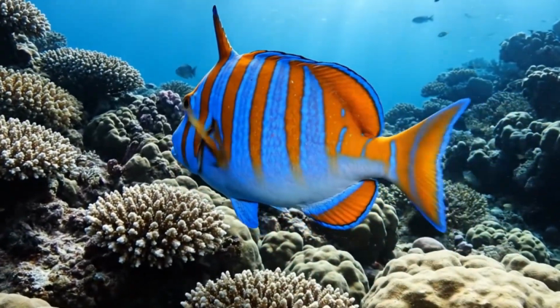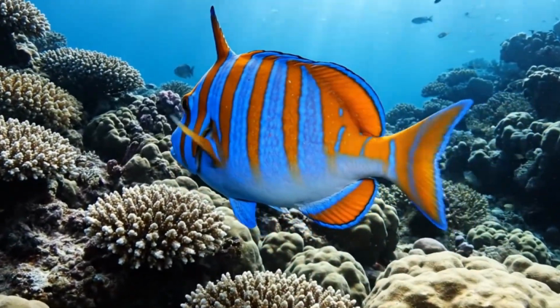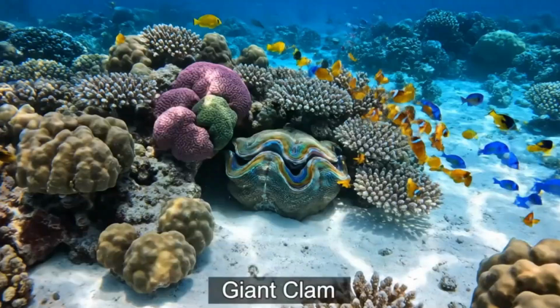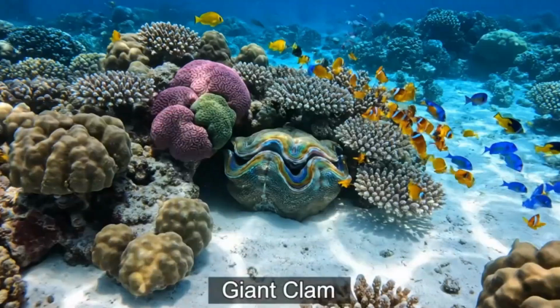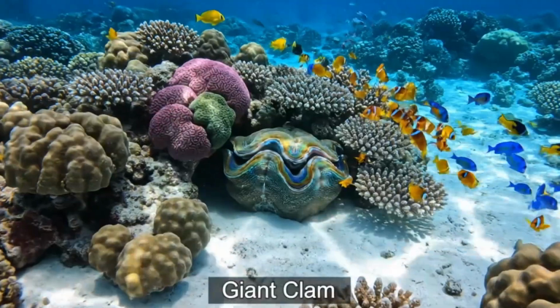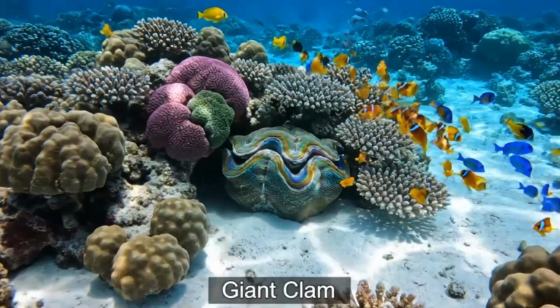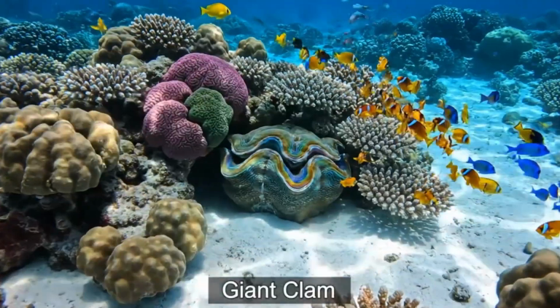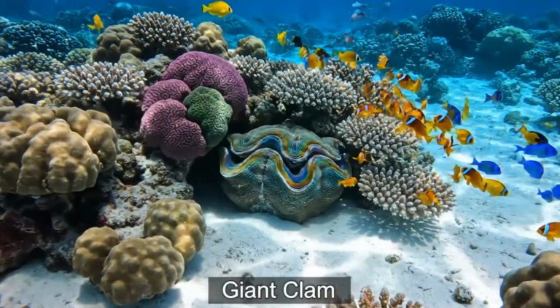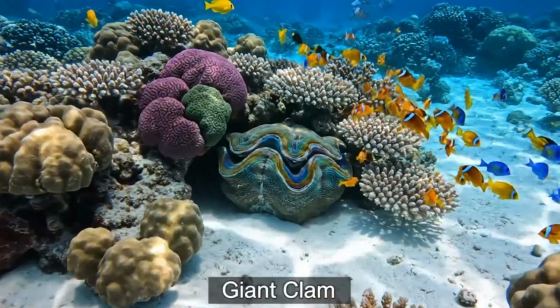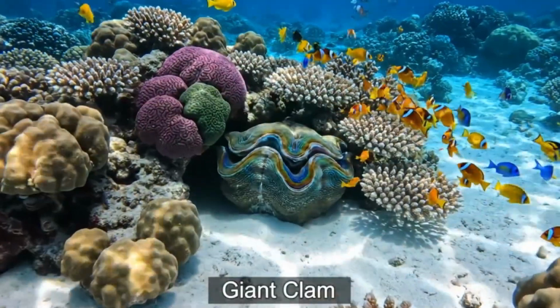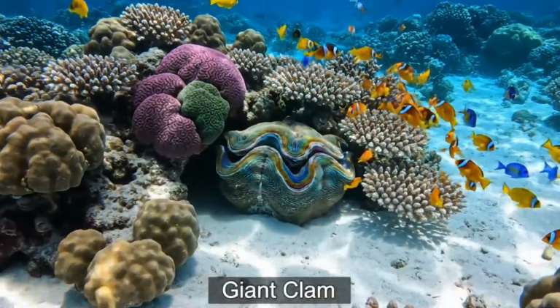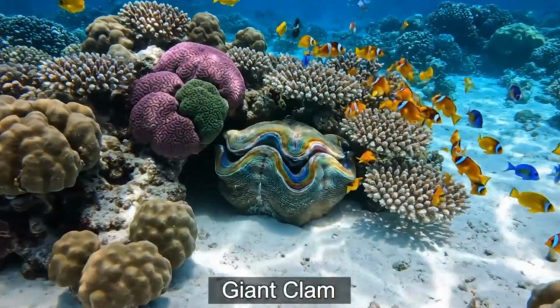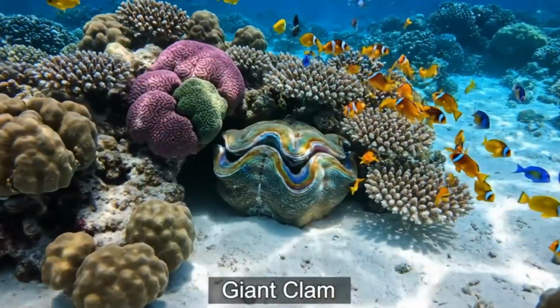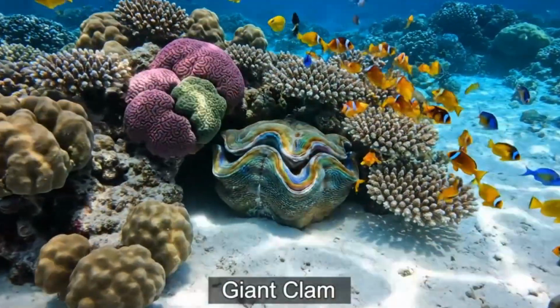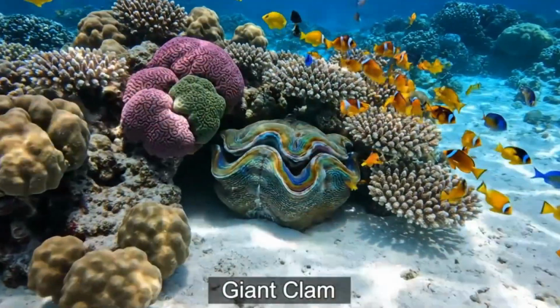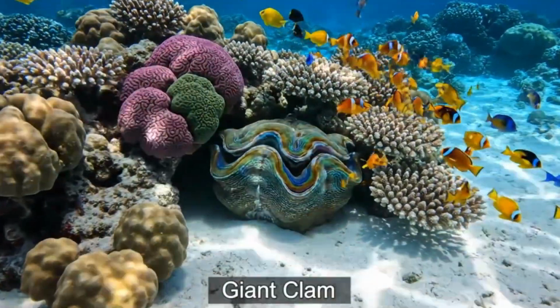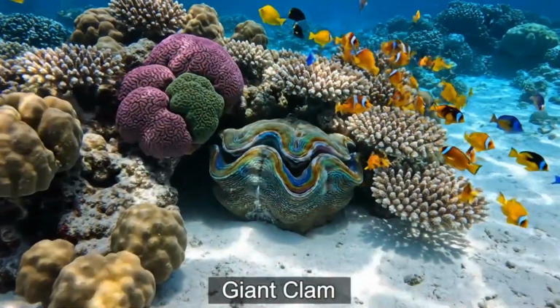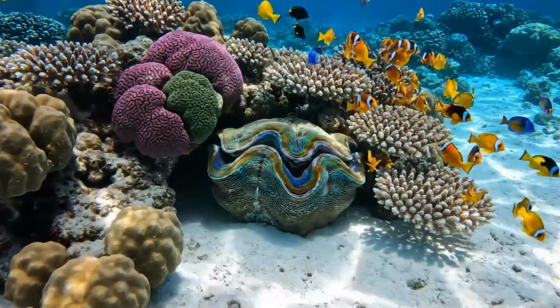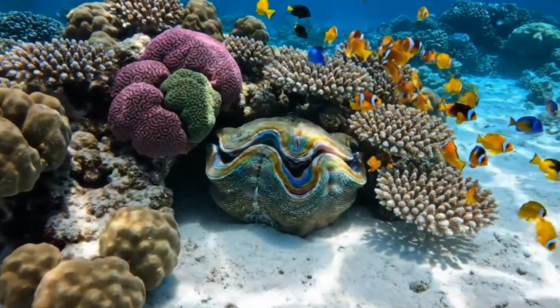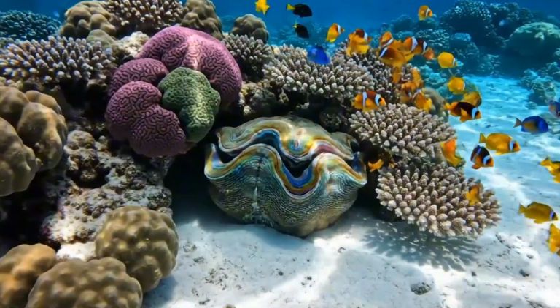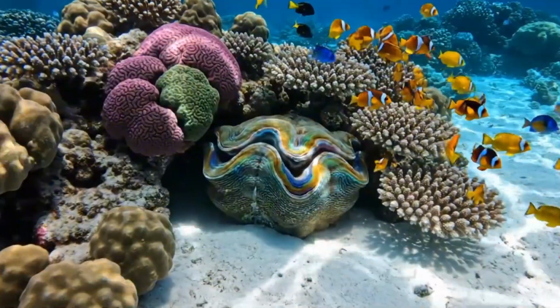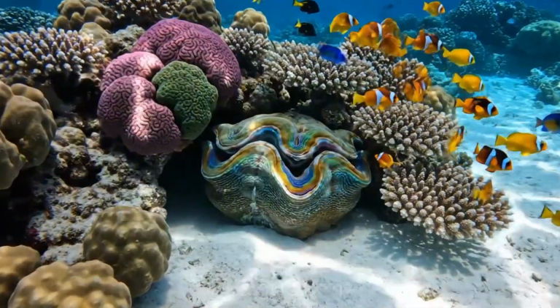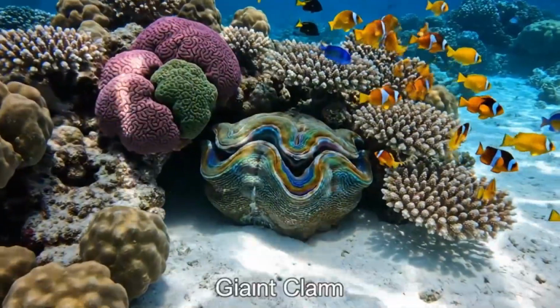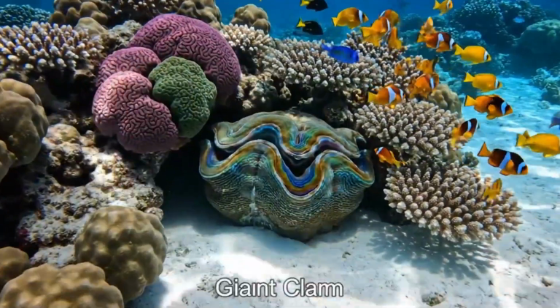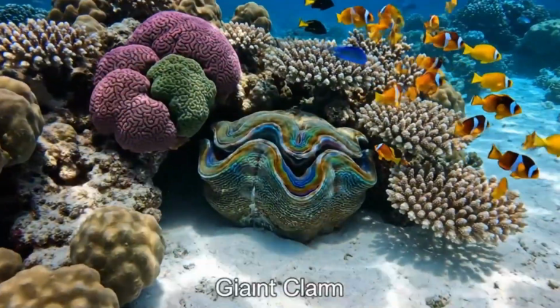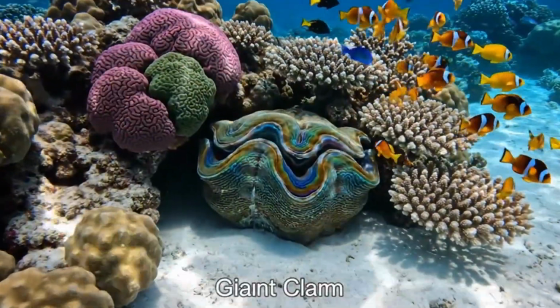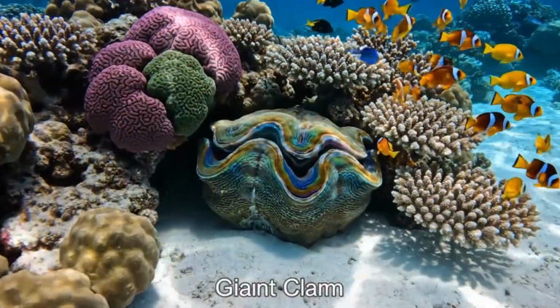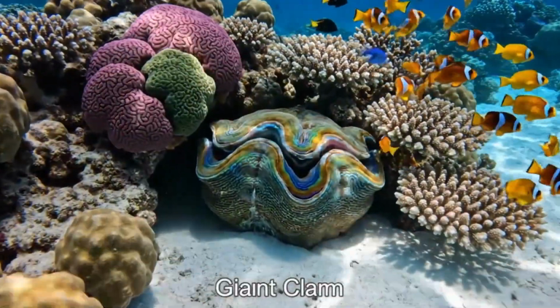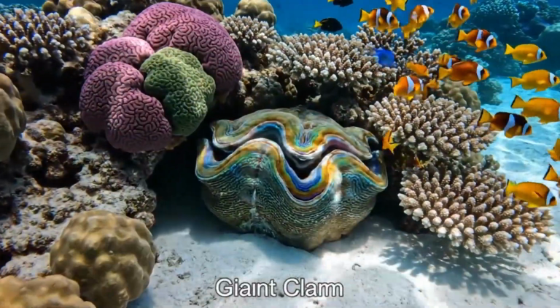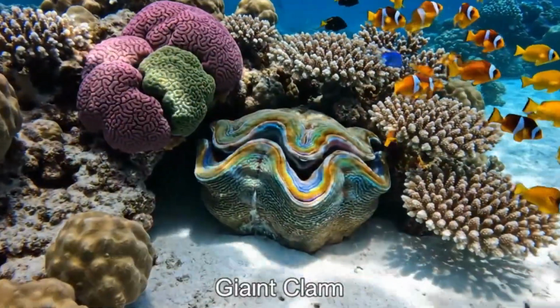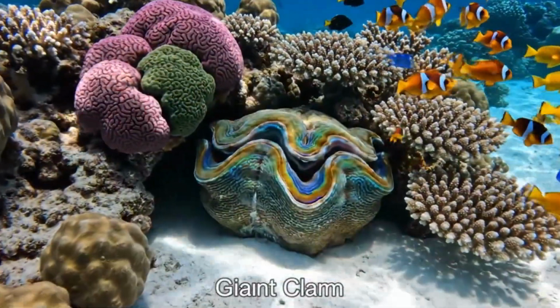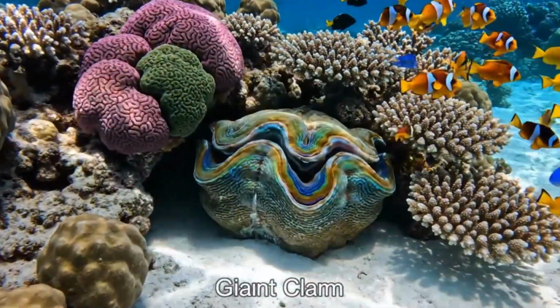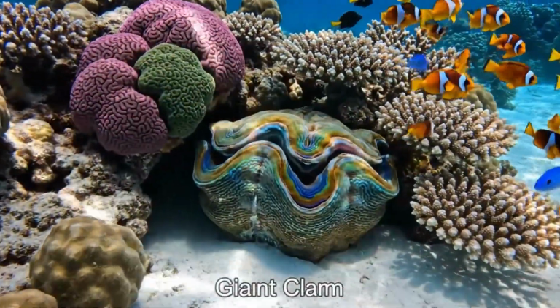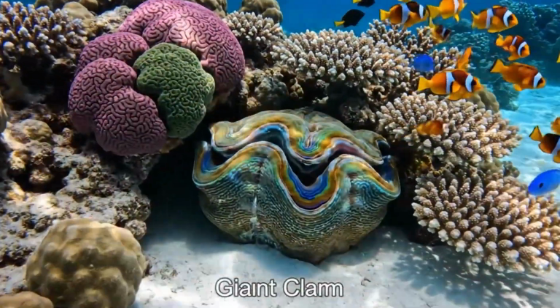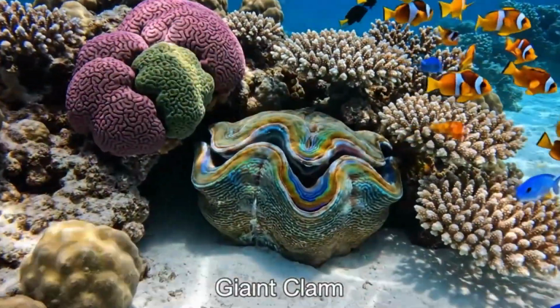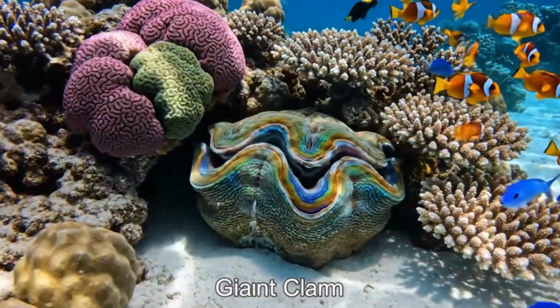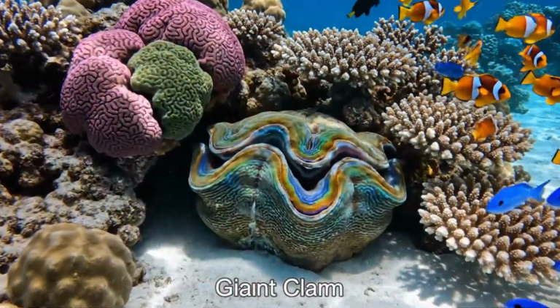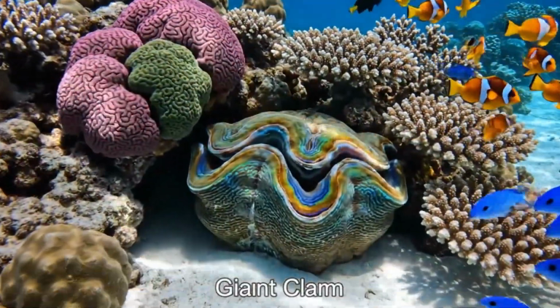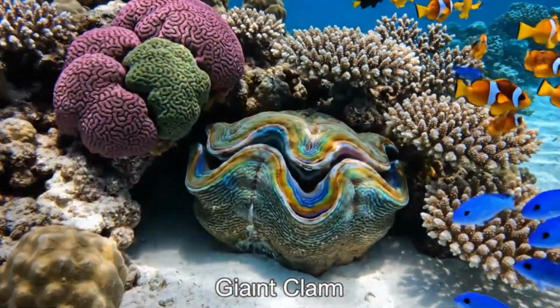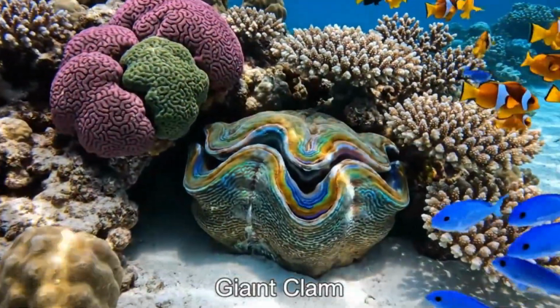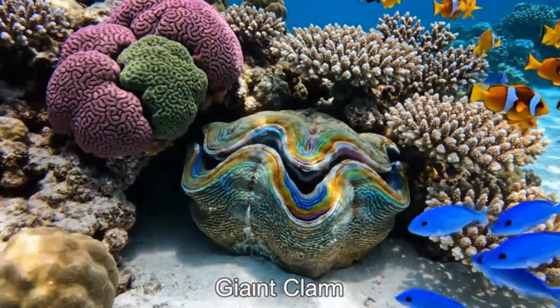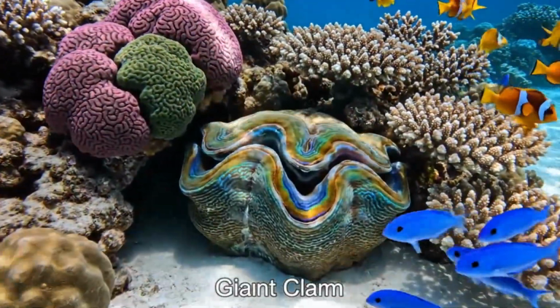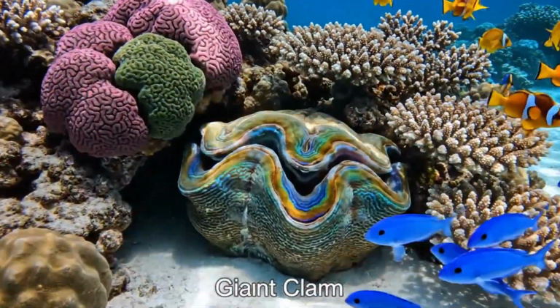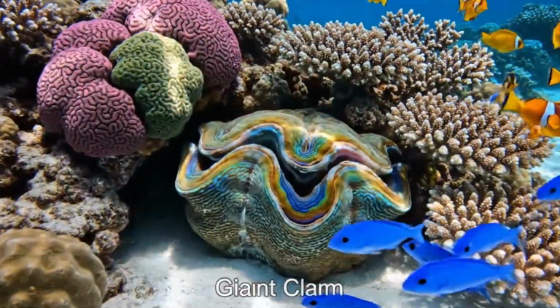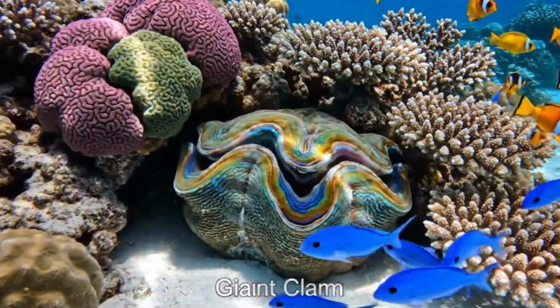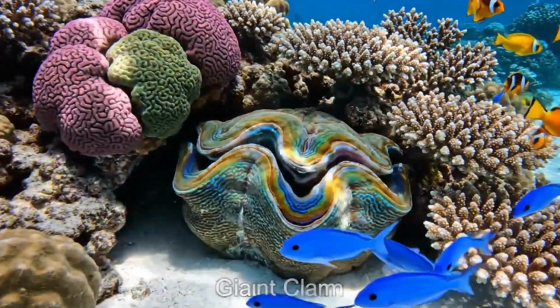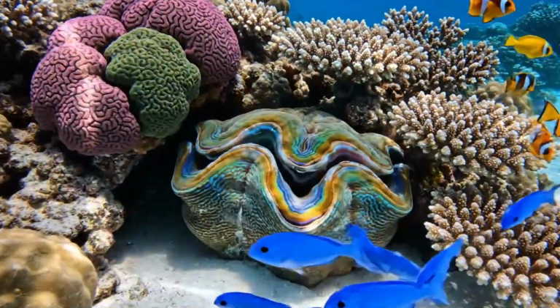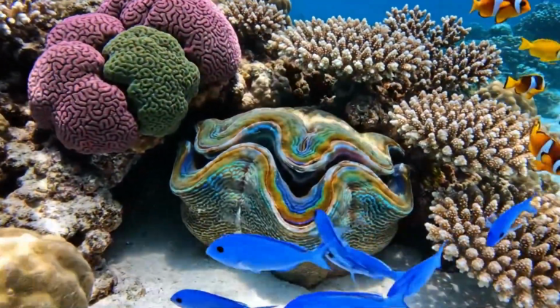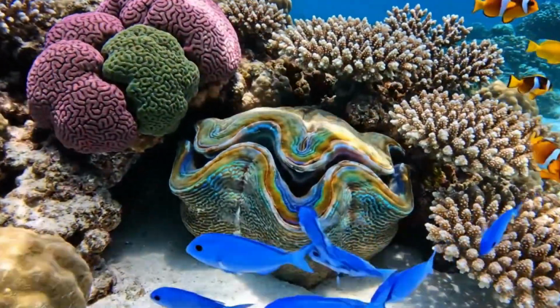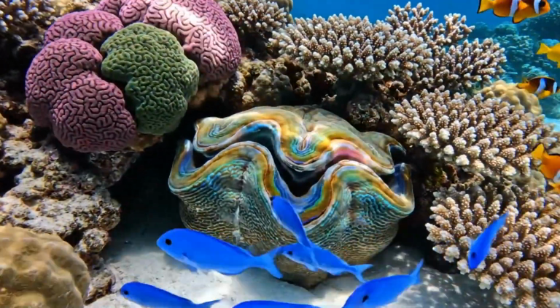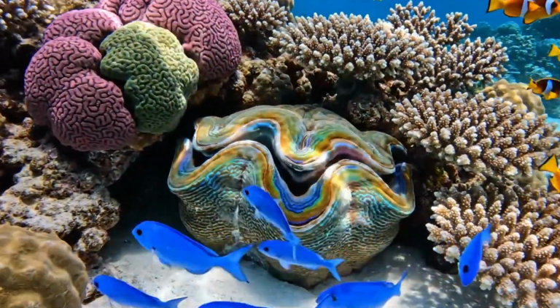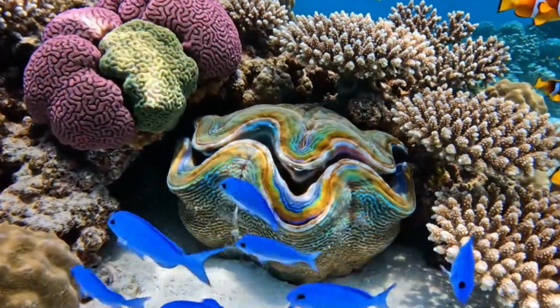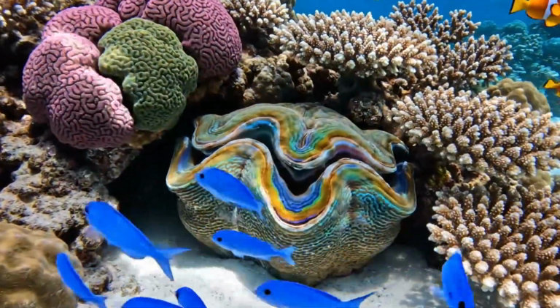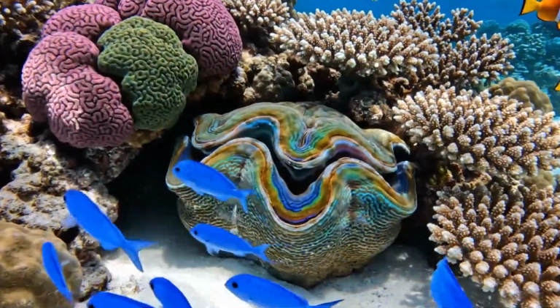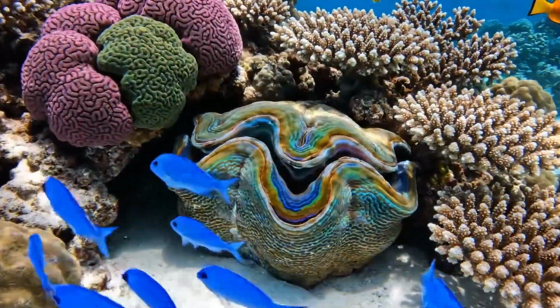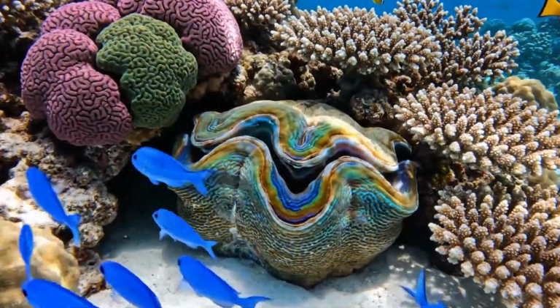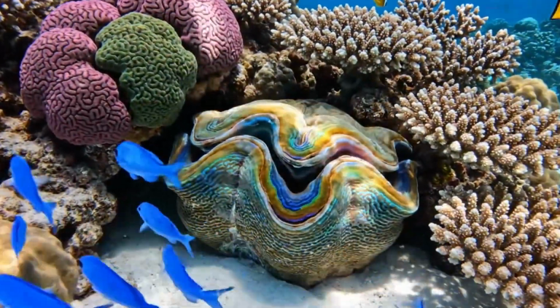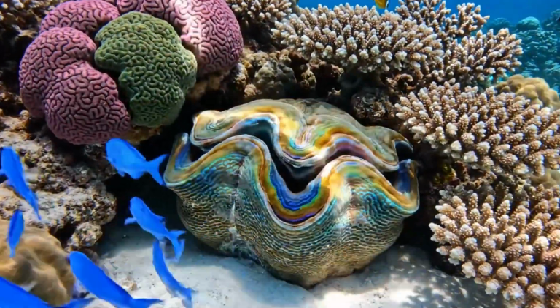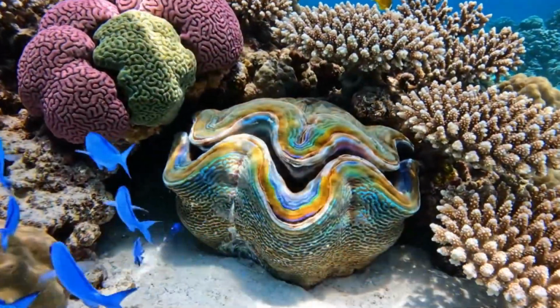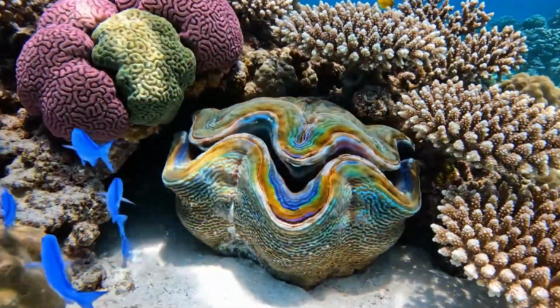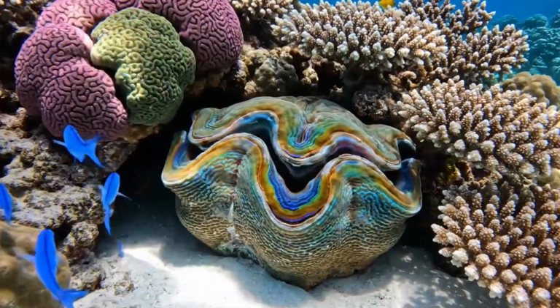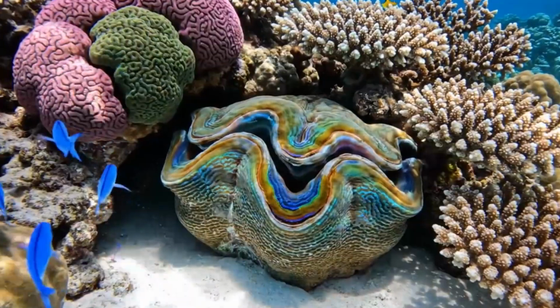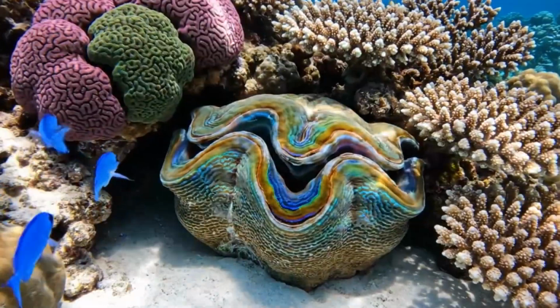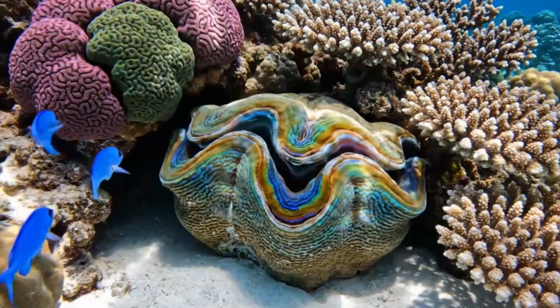Say hi to the giant clam. It's large, with a colourful shell, living in tropical coral reefs of the Pacific Ocean.